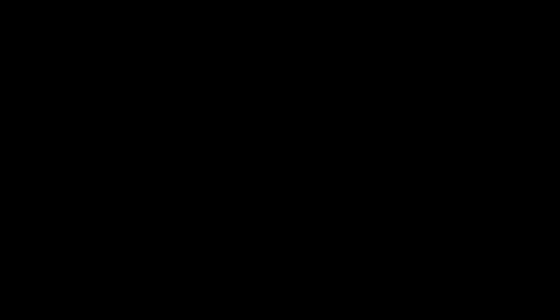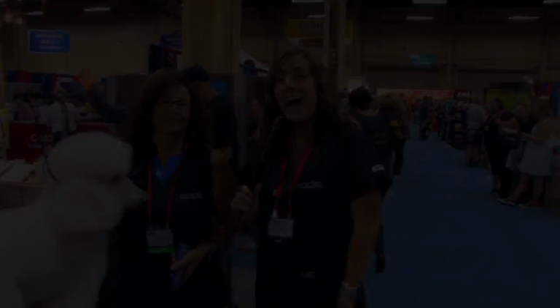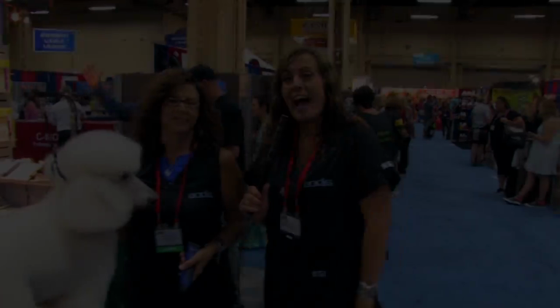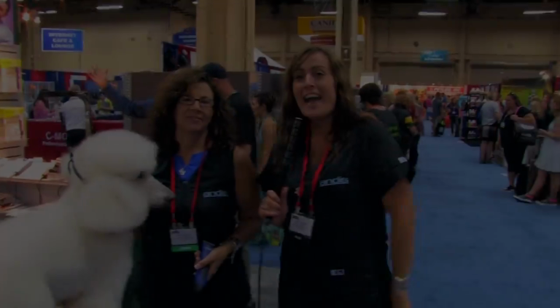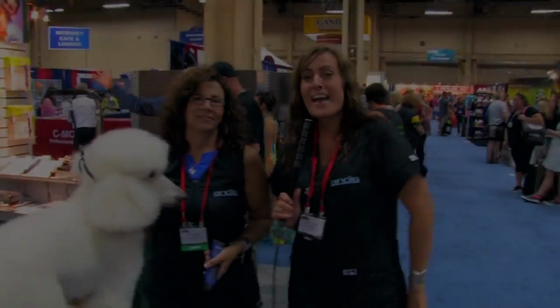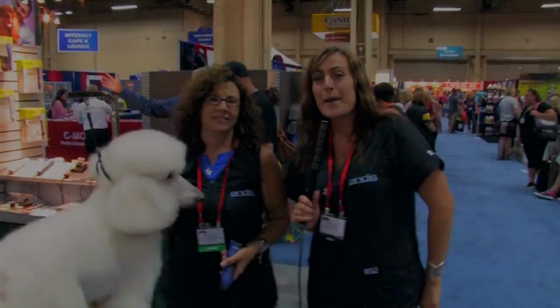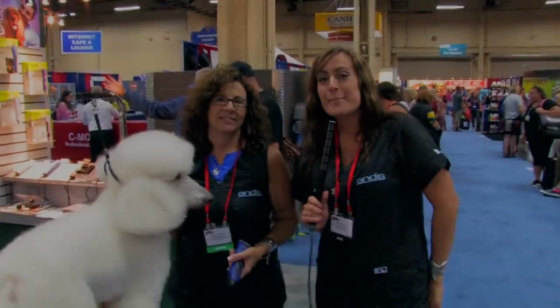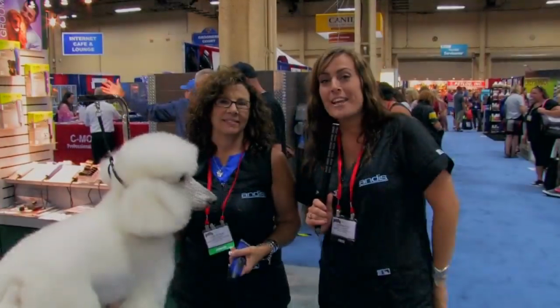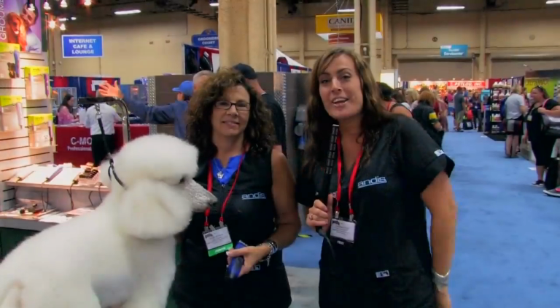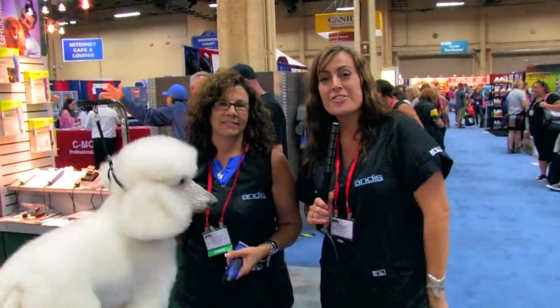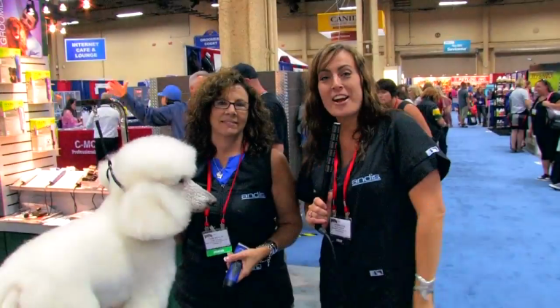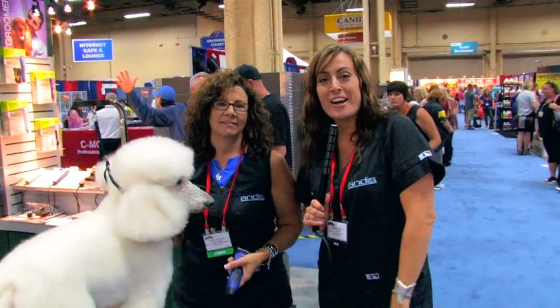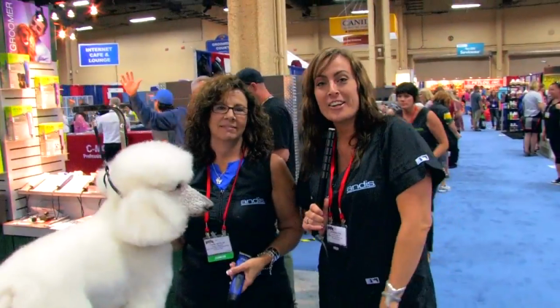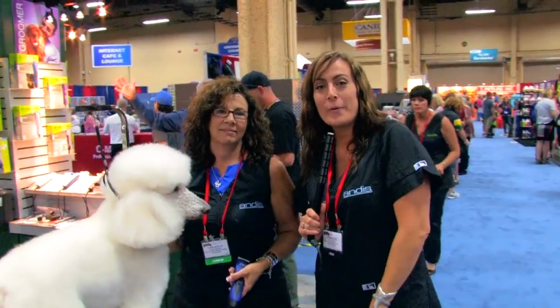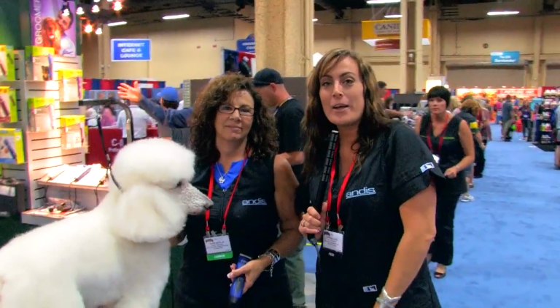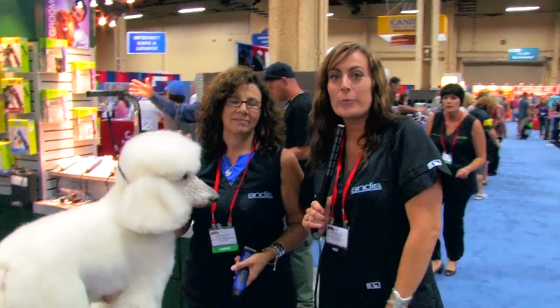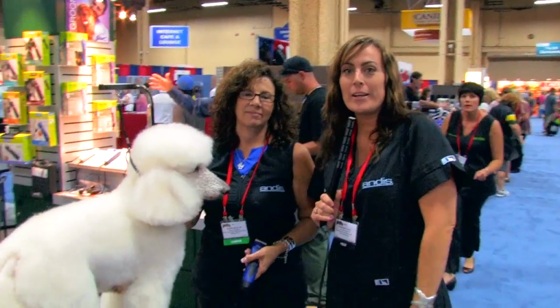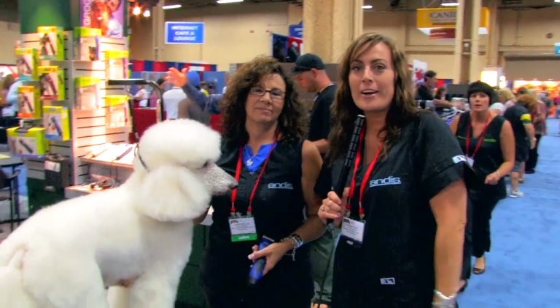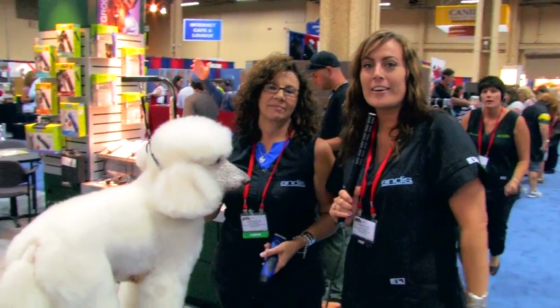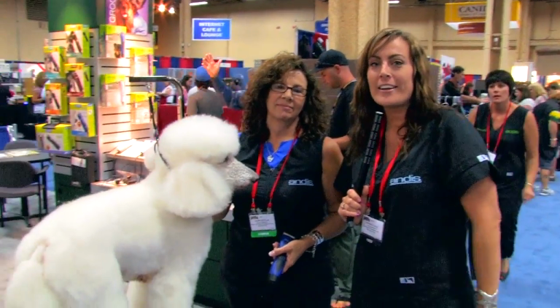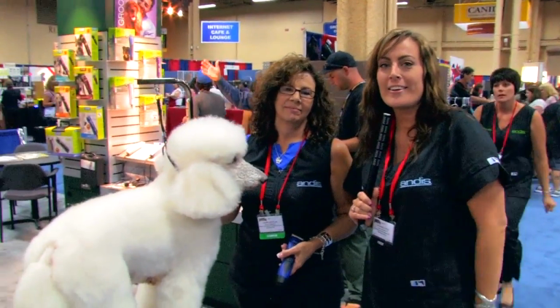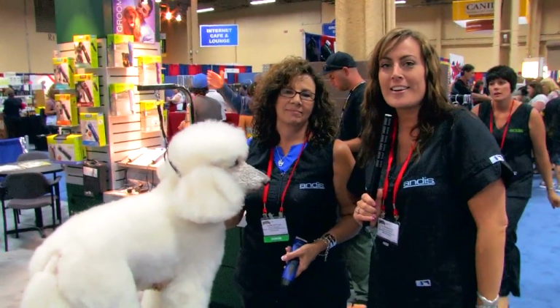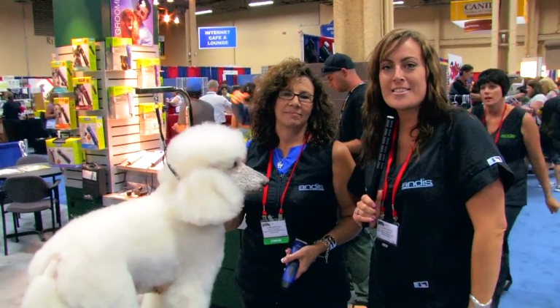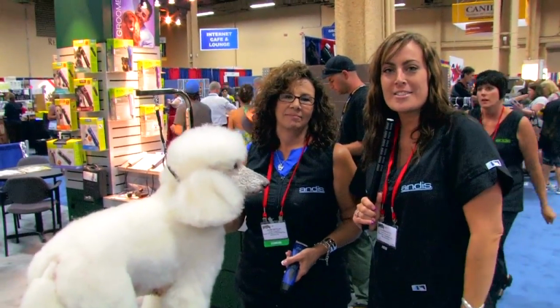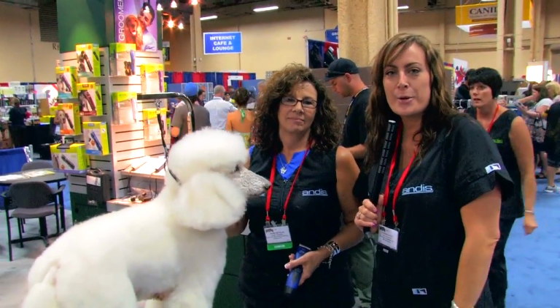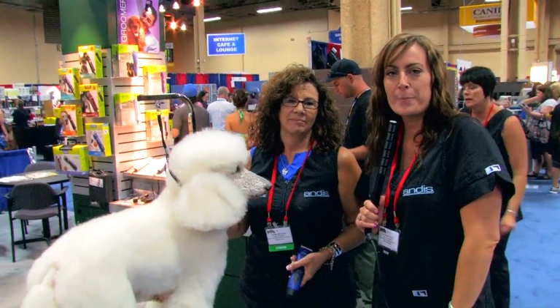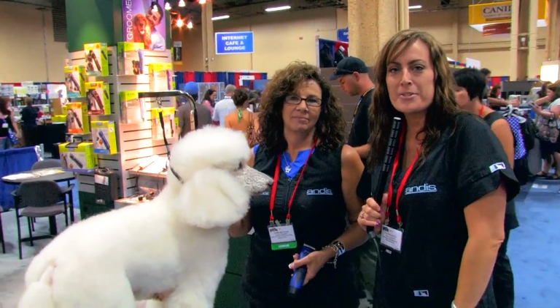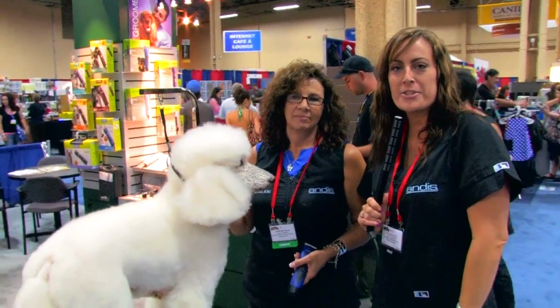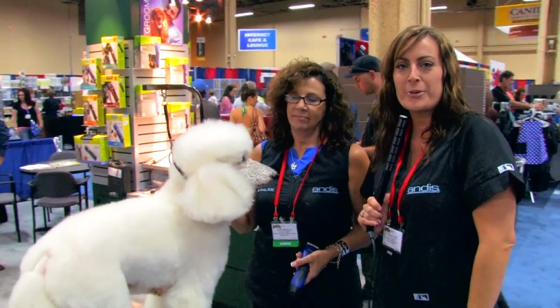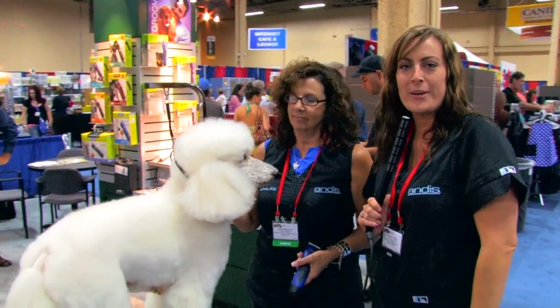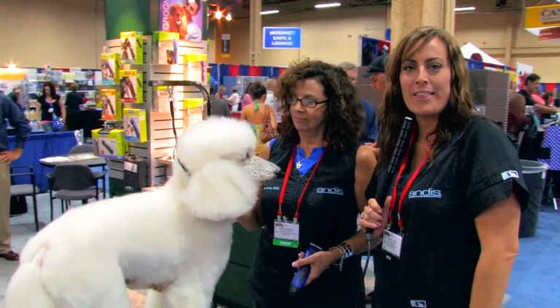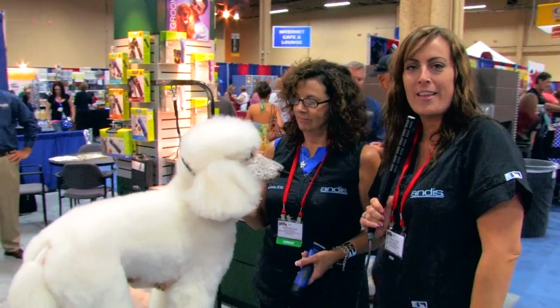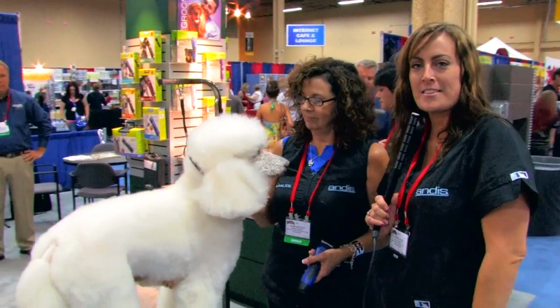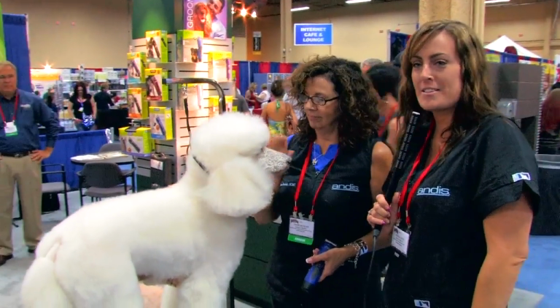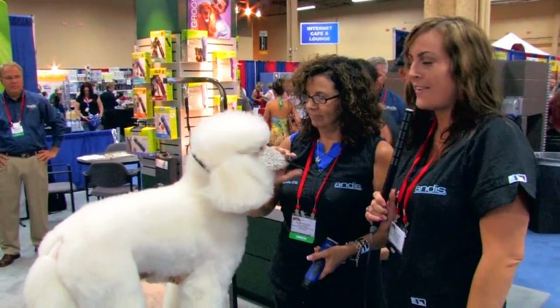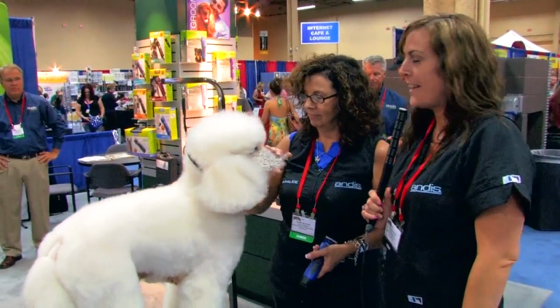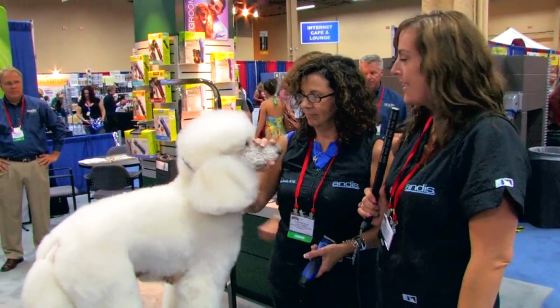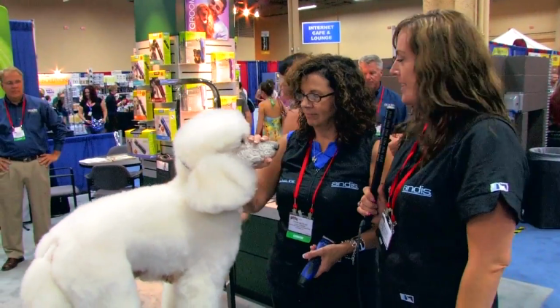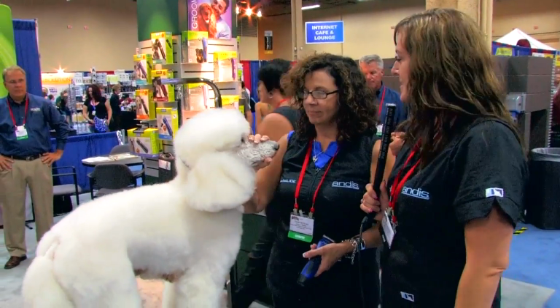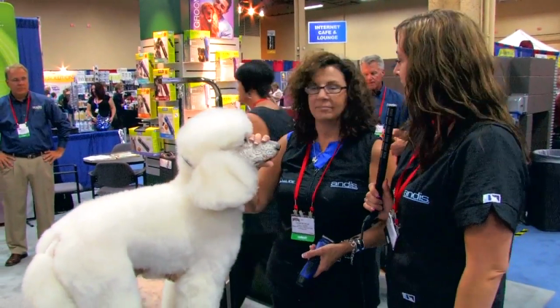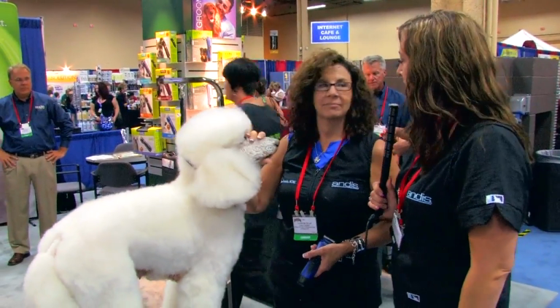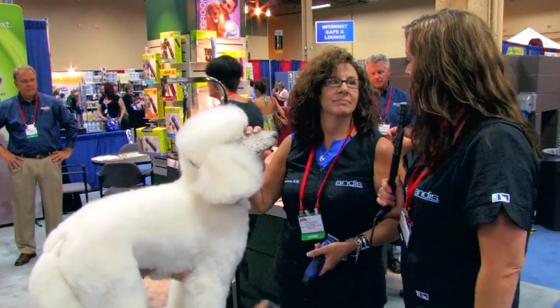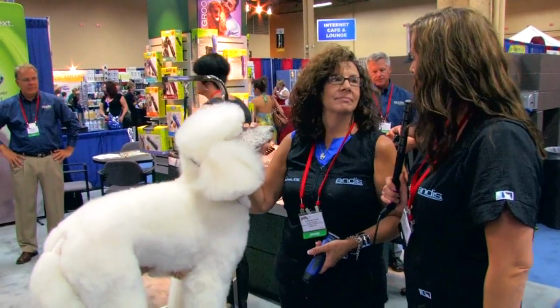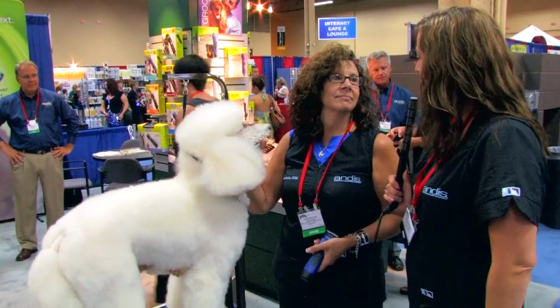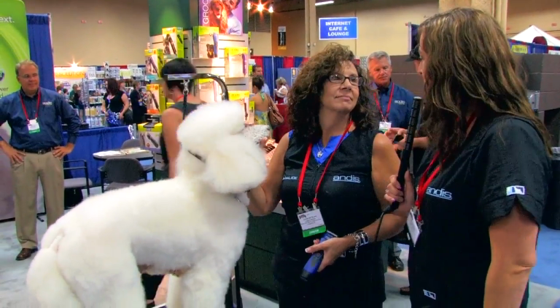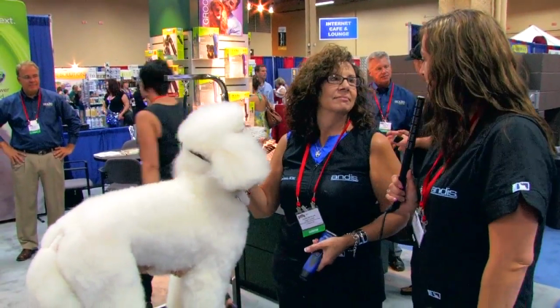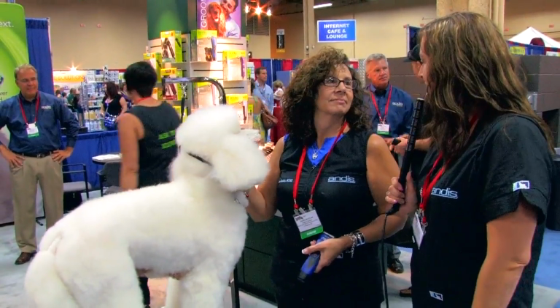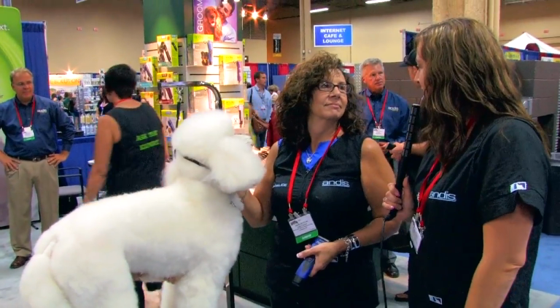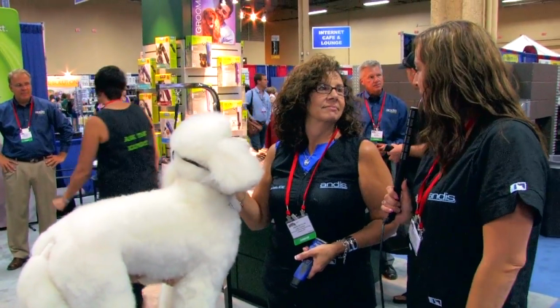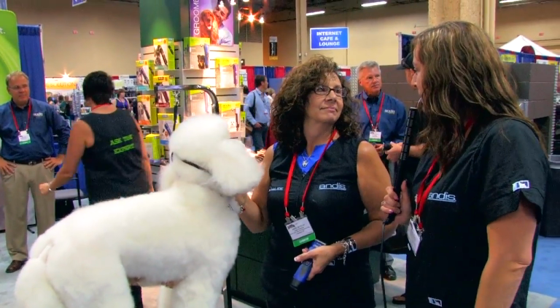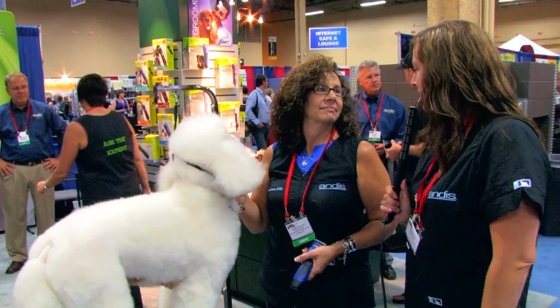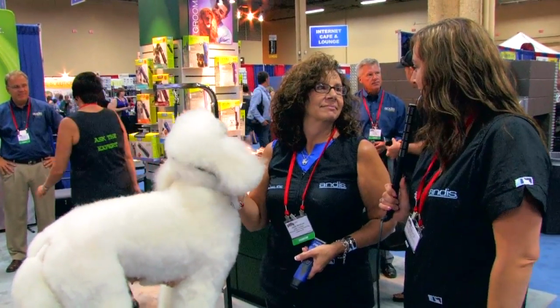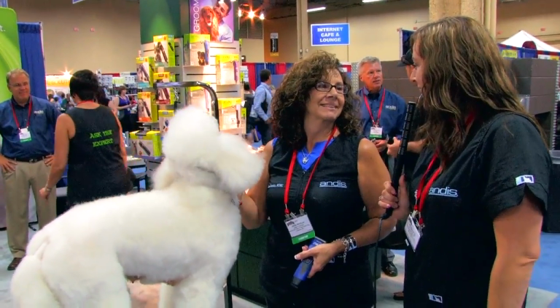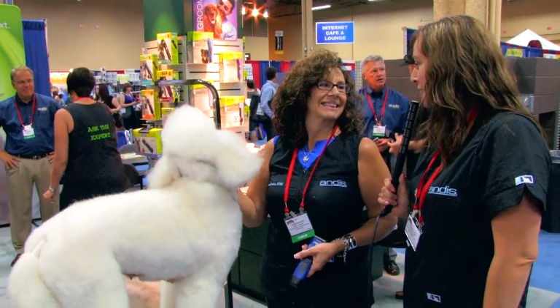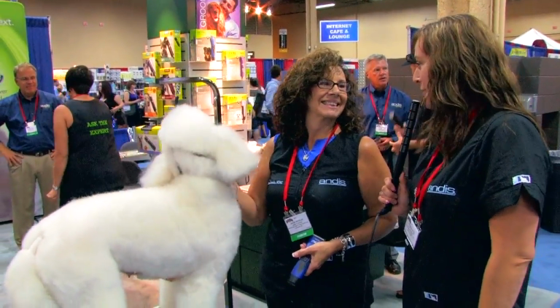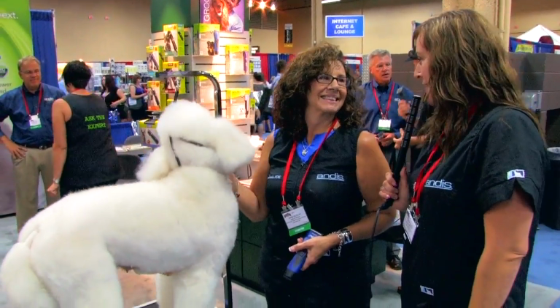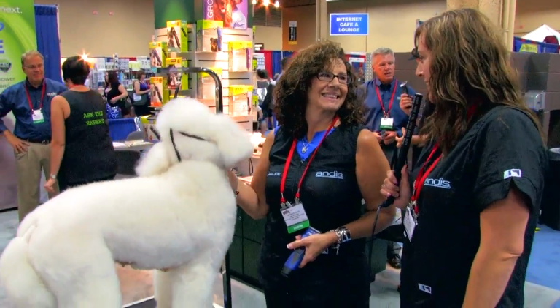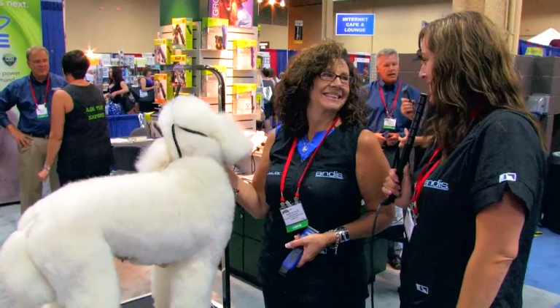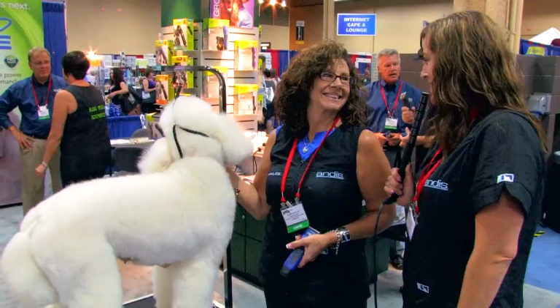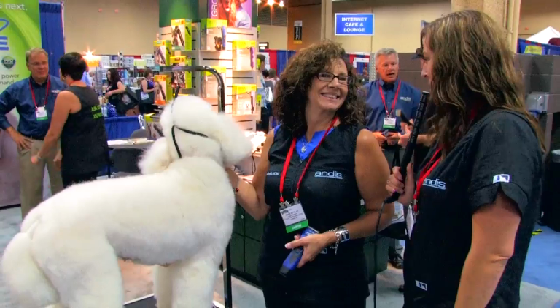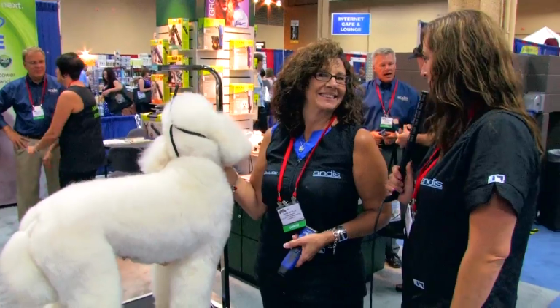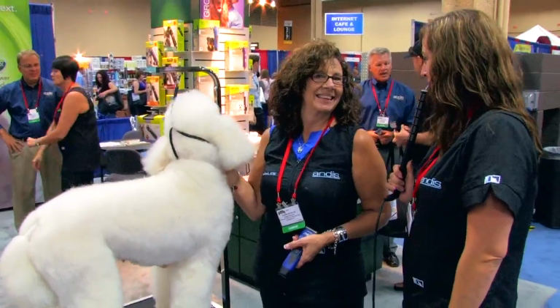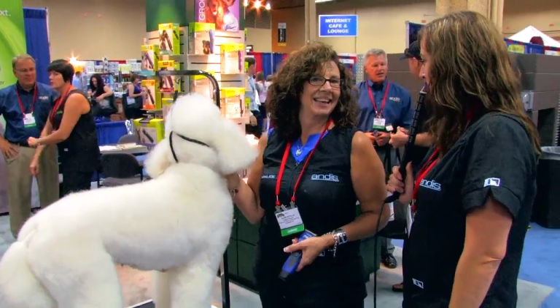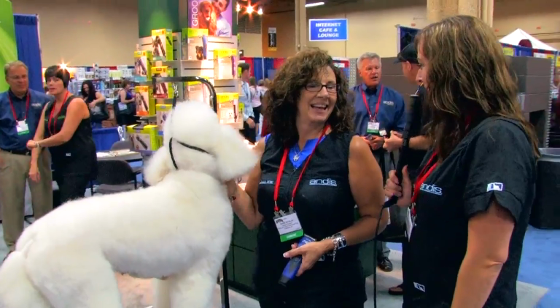Hi, I'm Kendra Otto, and we are here at SuperZoo in Las Vegas, and I'm with Diane Badalak from Andes. How are you today?